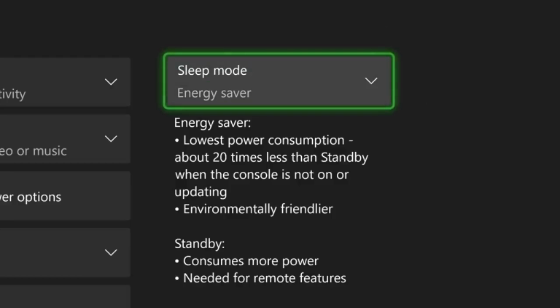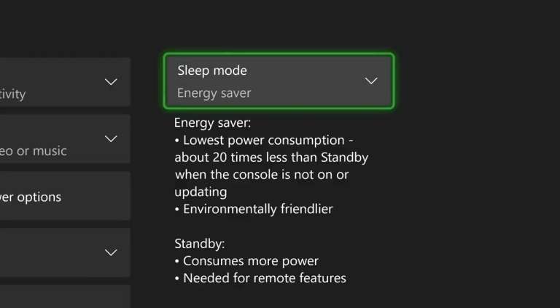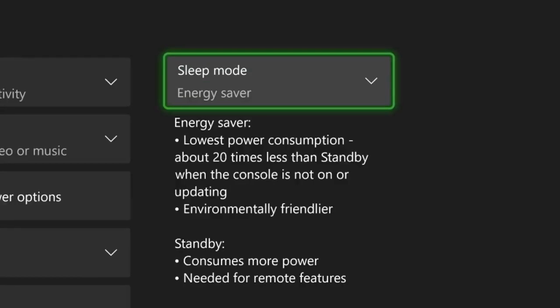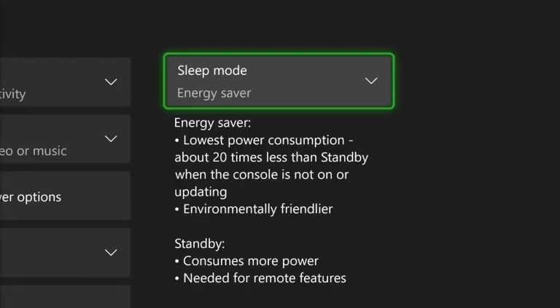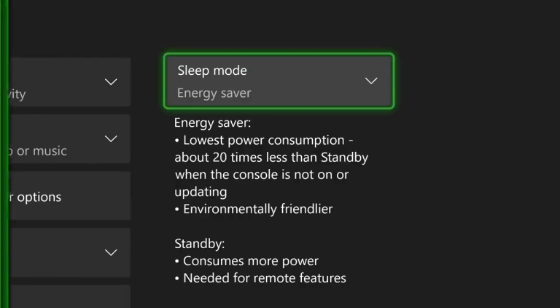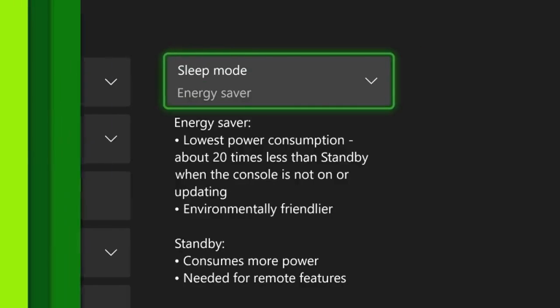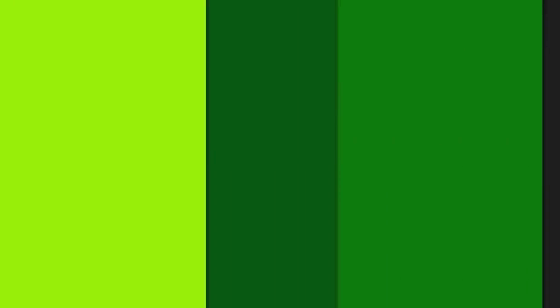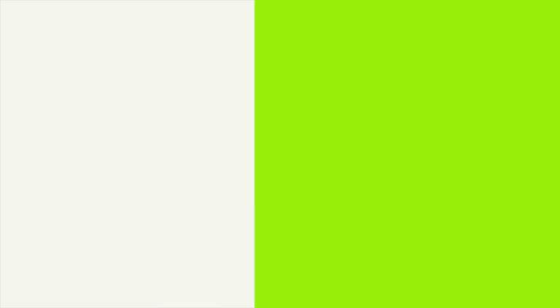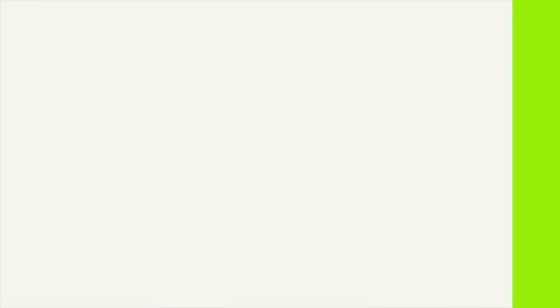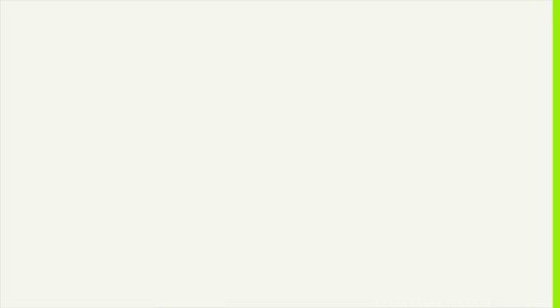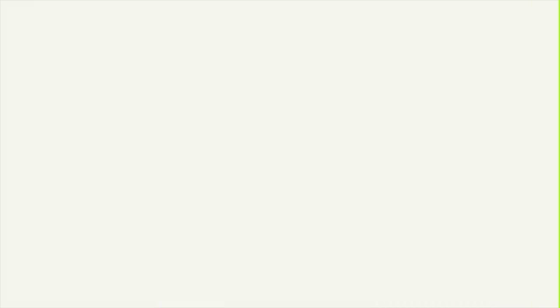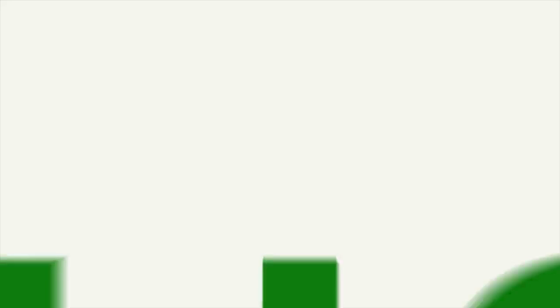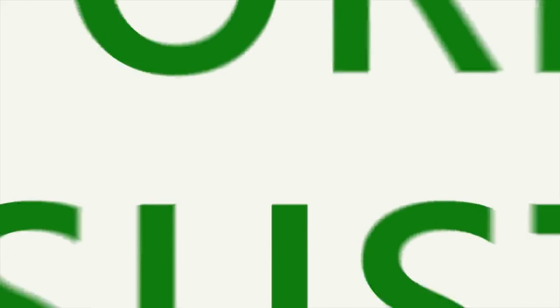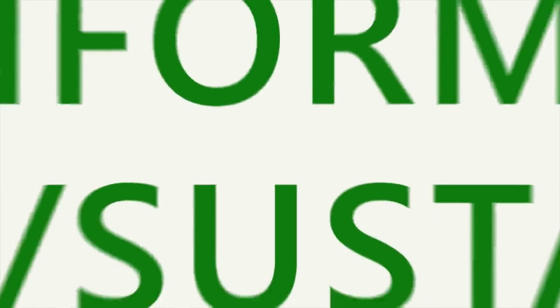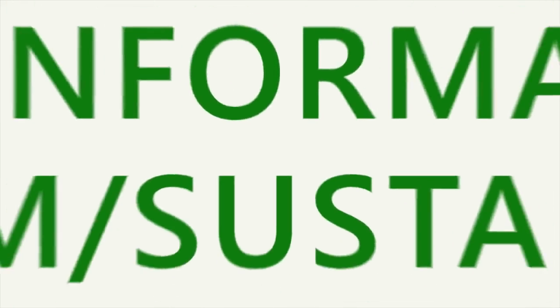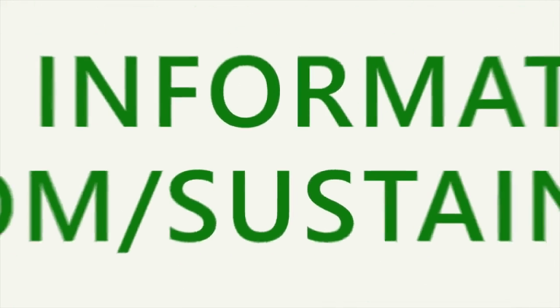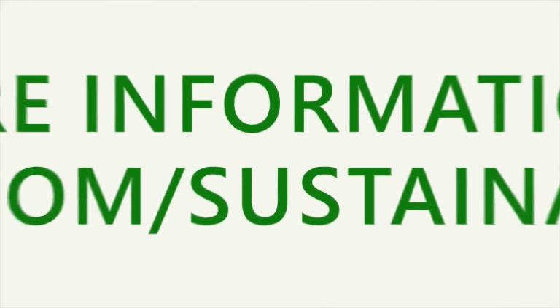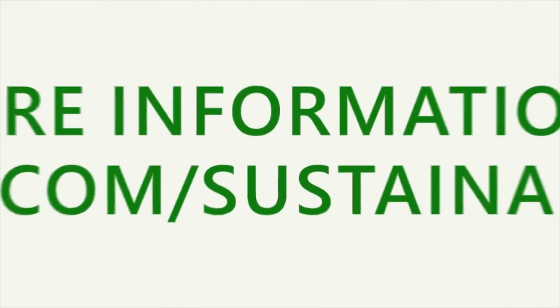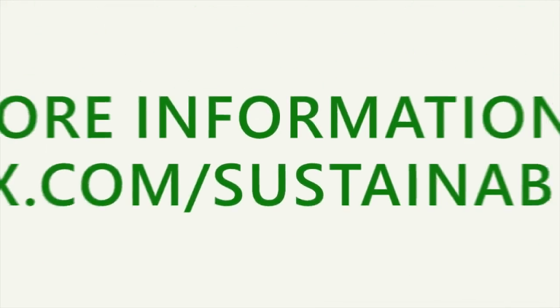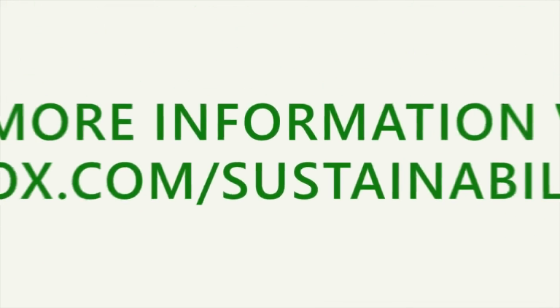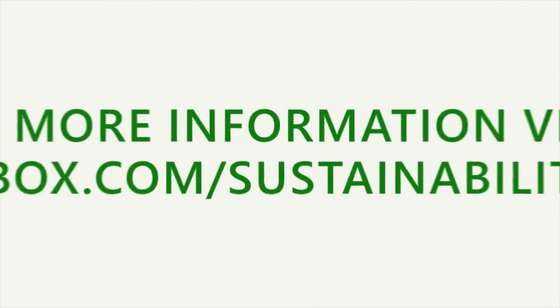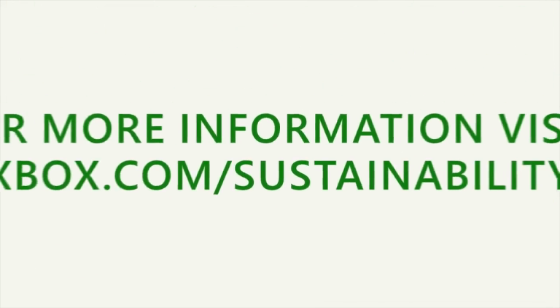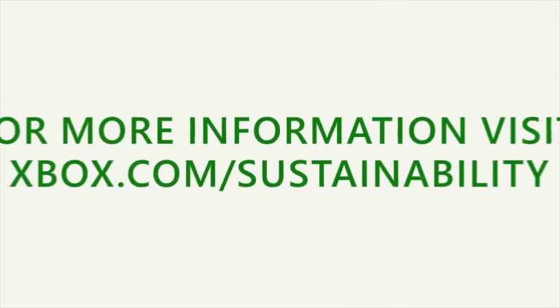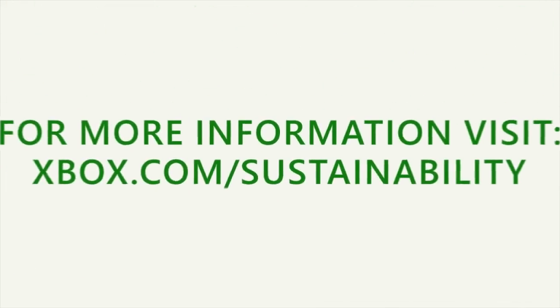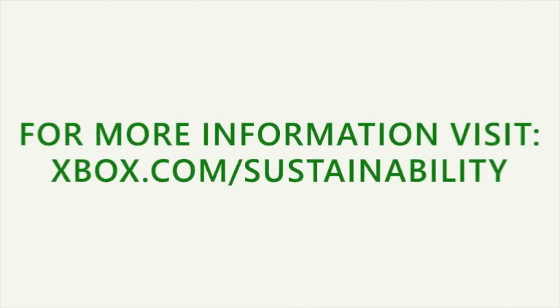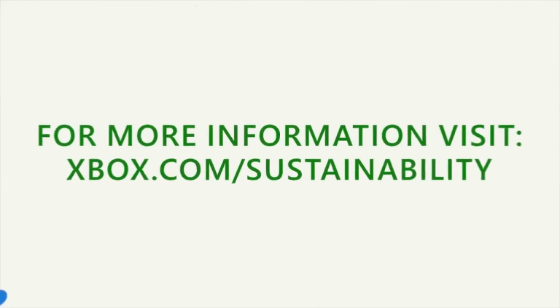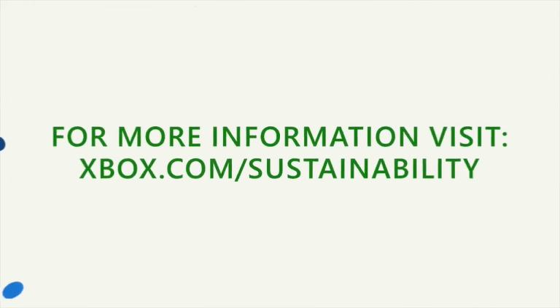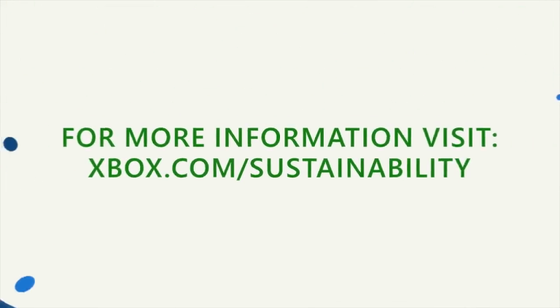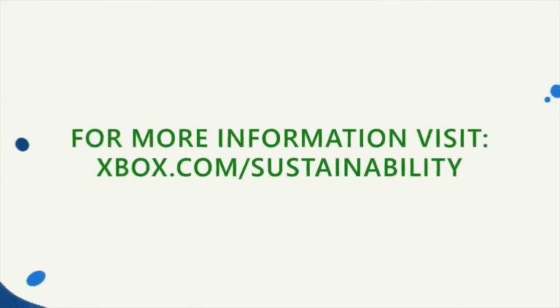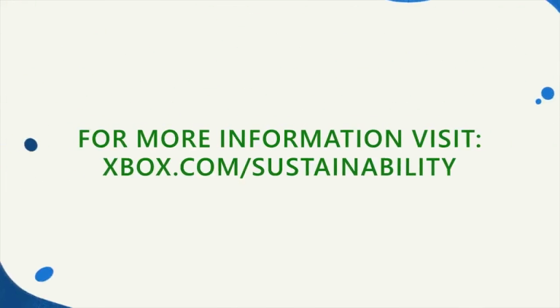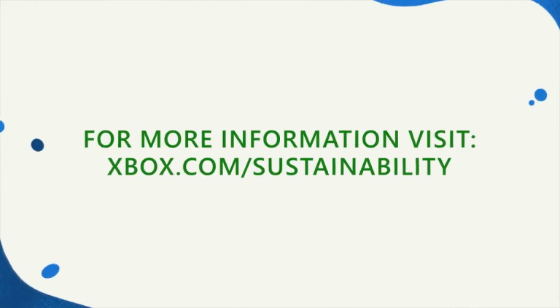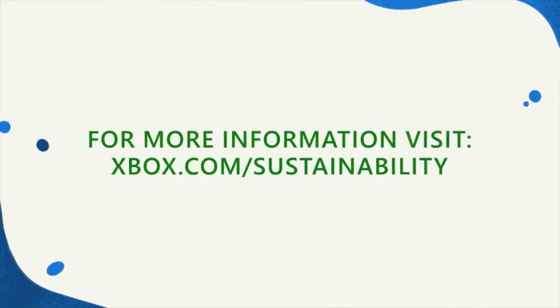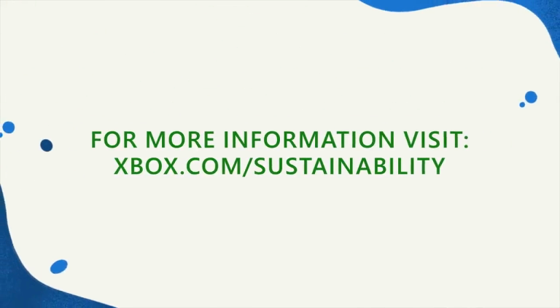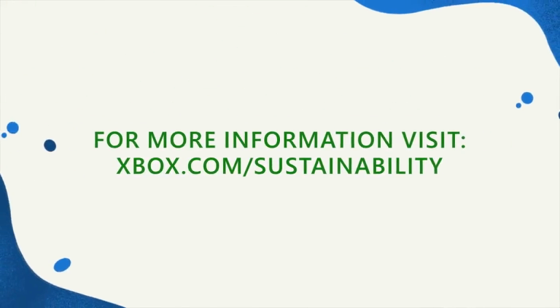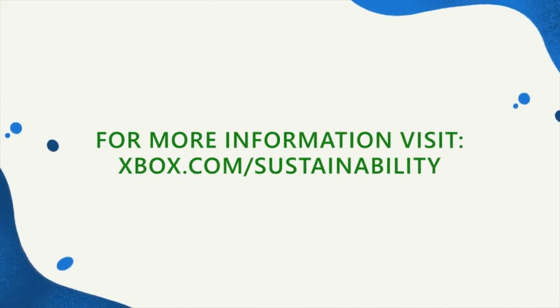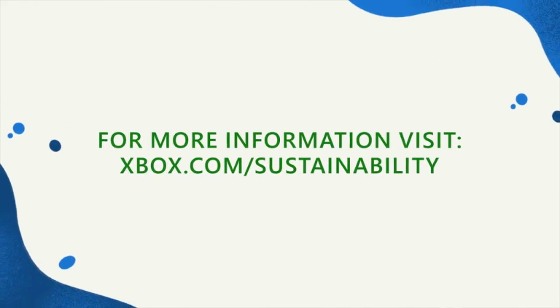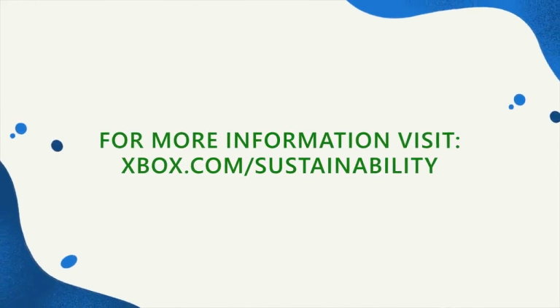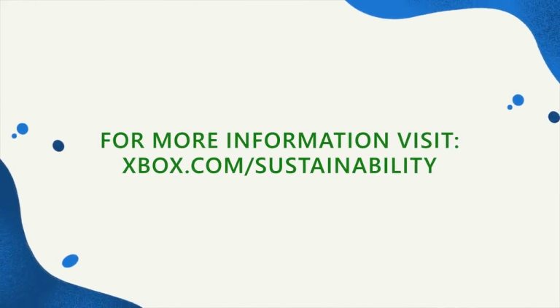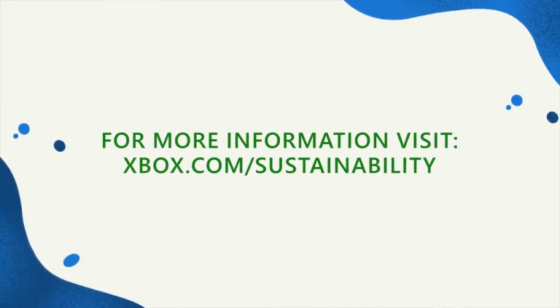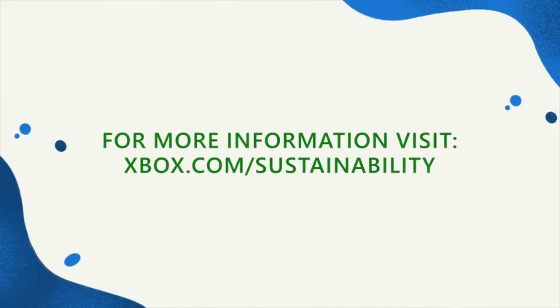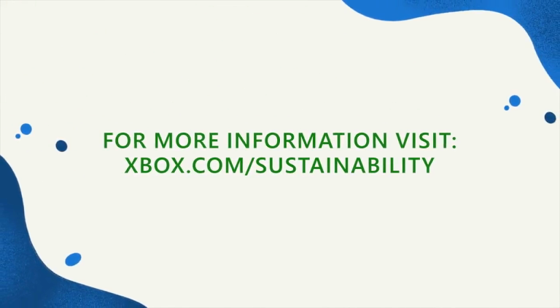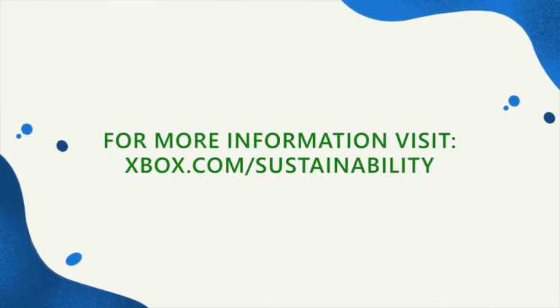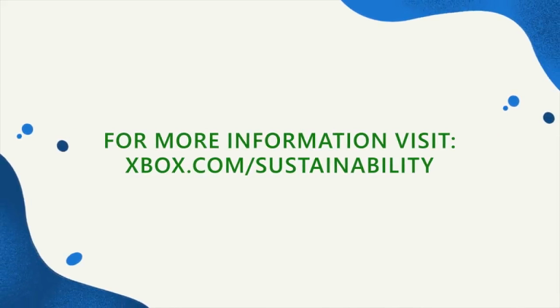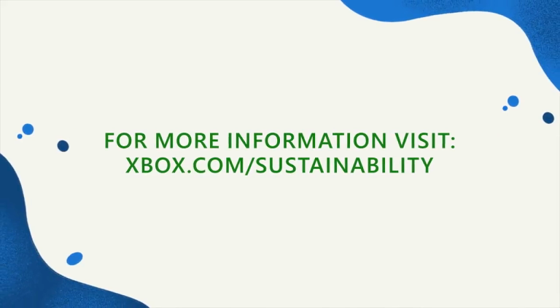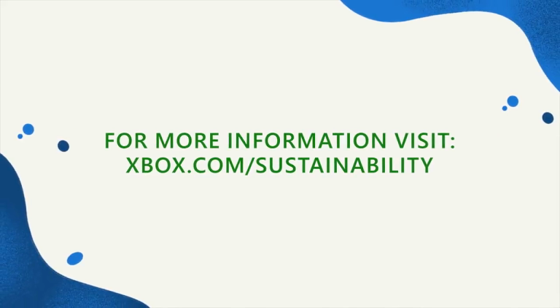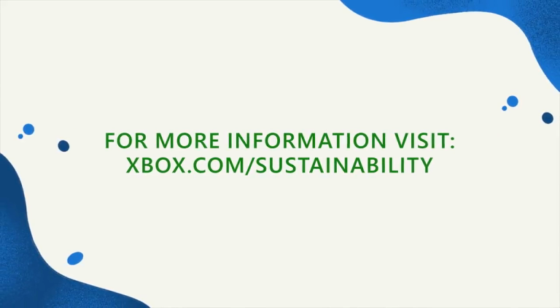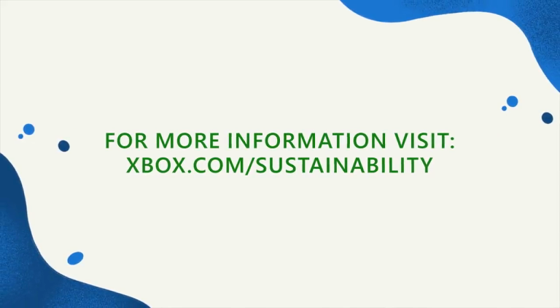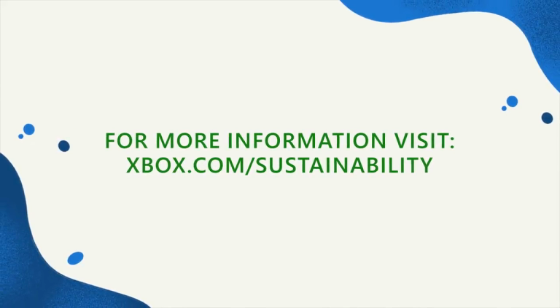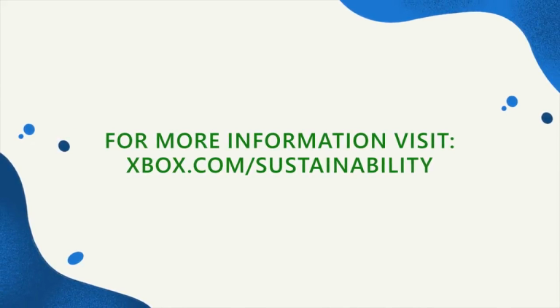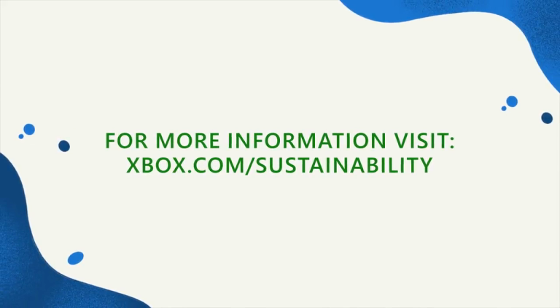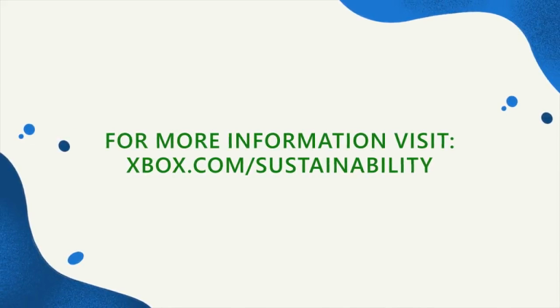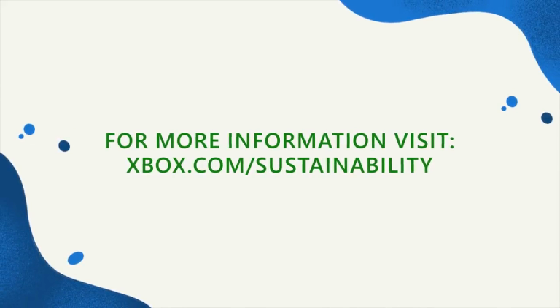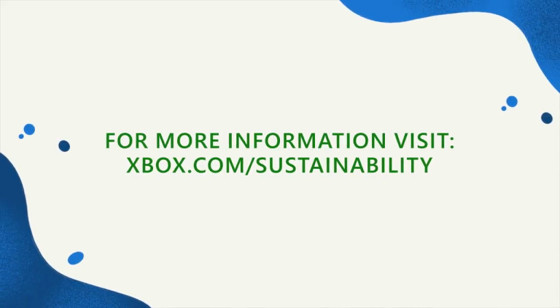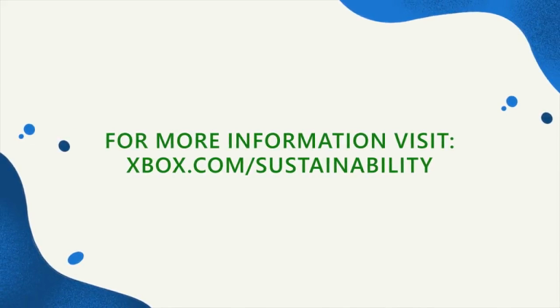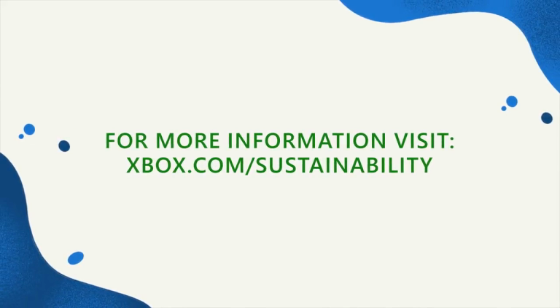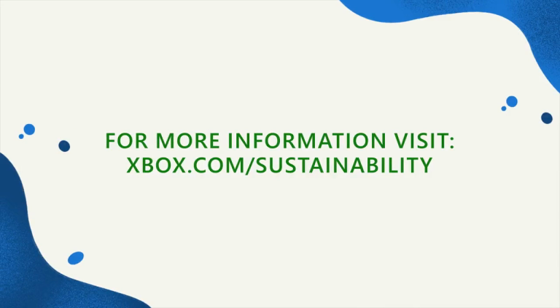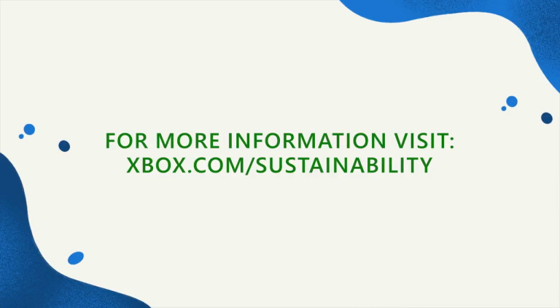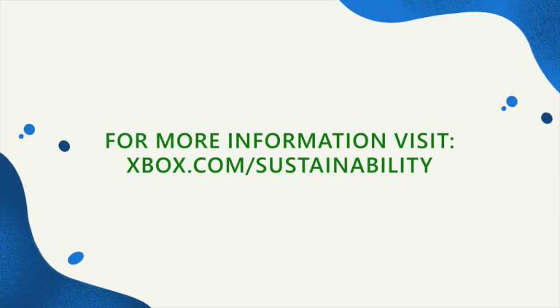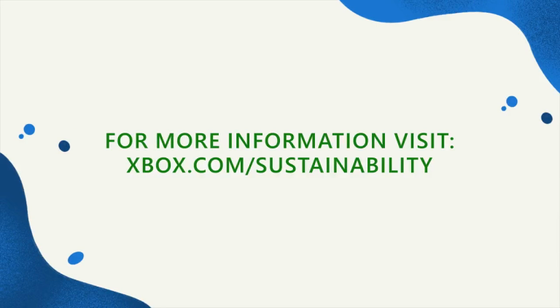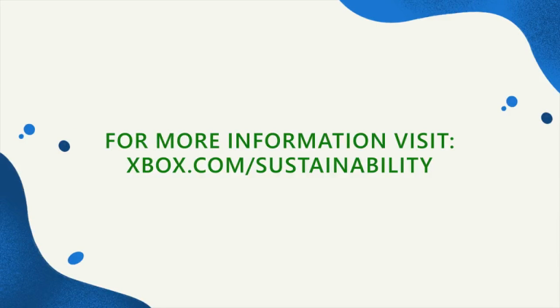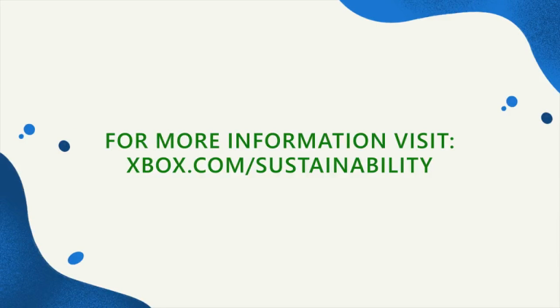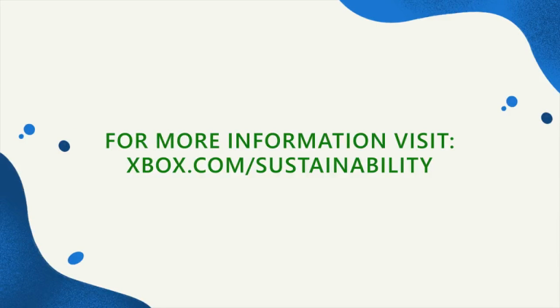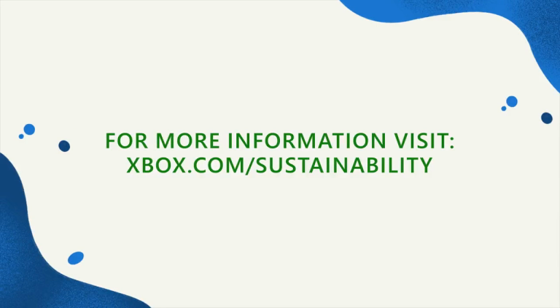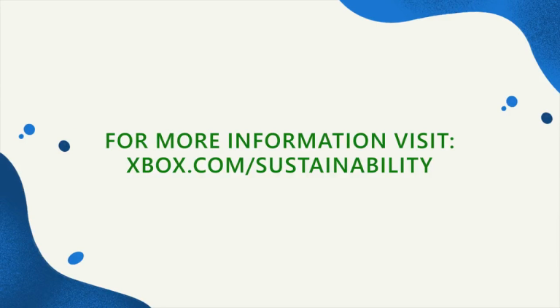To learn more about how Xbox is working to reduce the environmental impact of gaming, visit the new Xbox sustainability hub linked below.